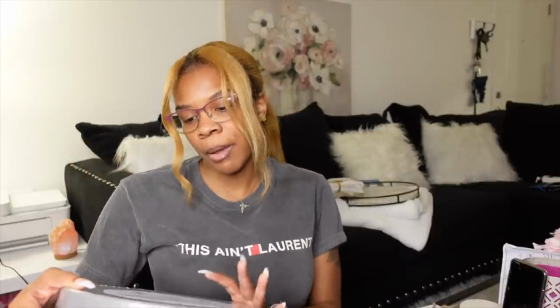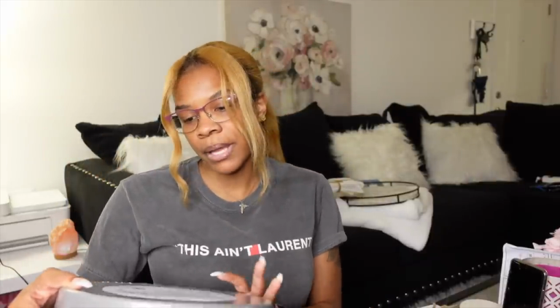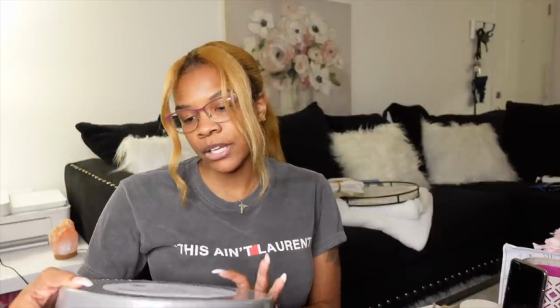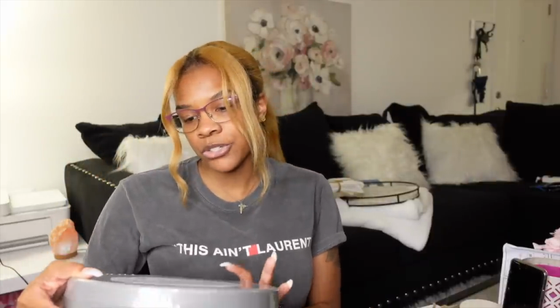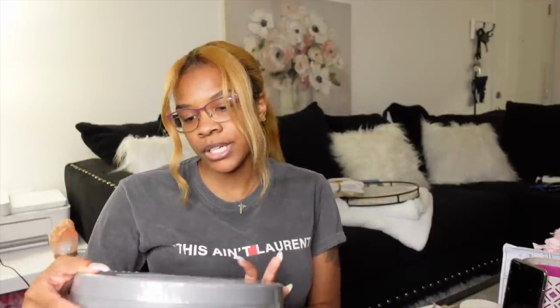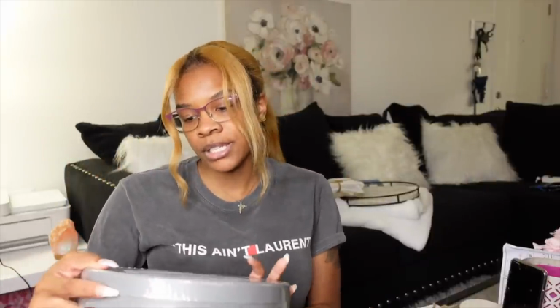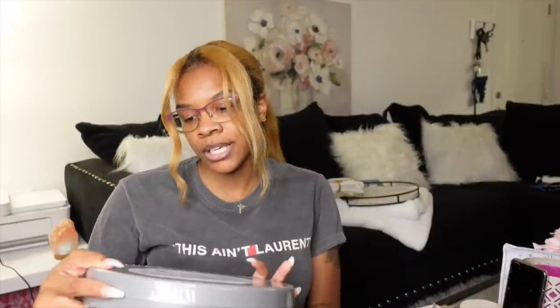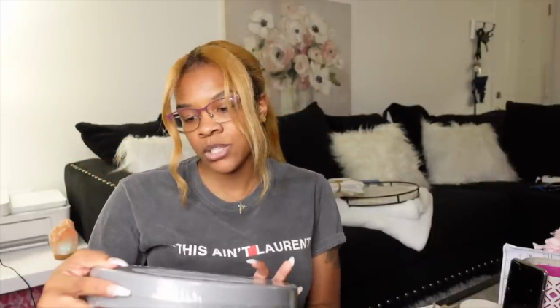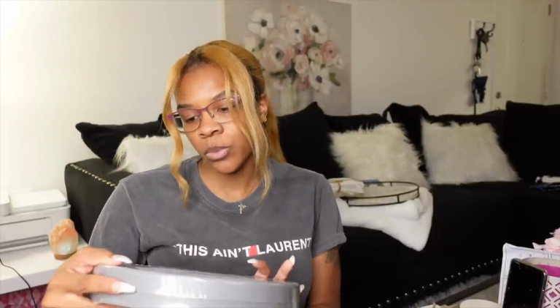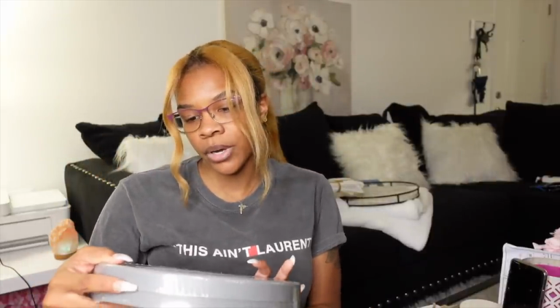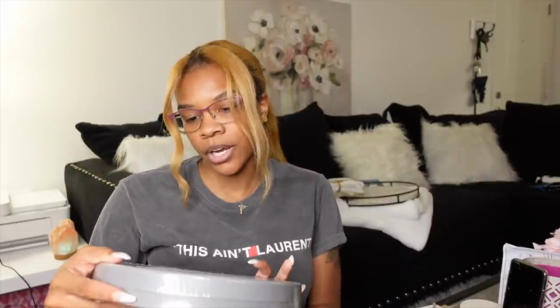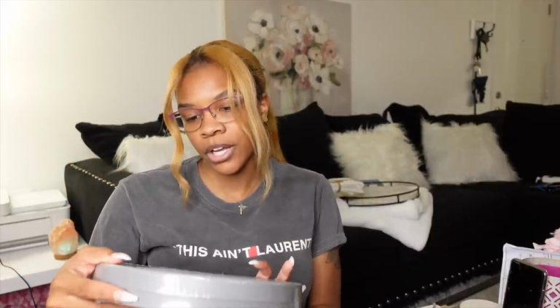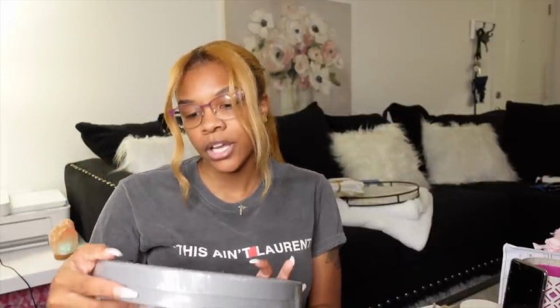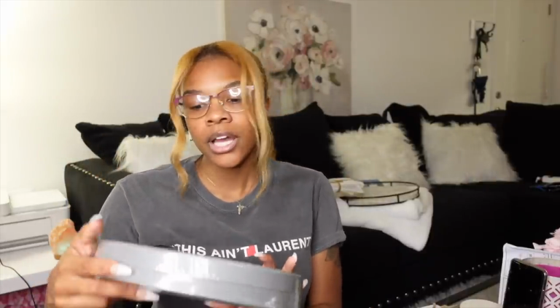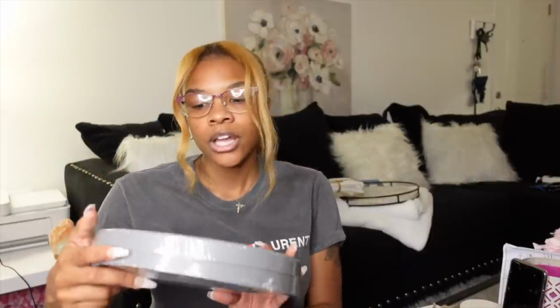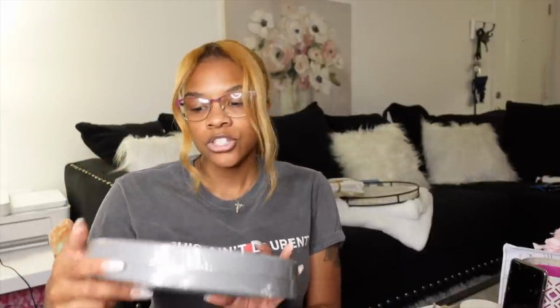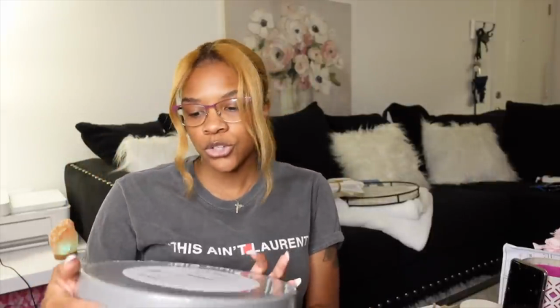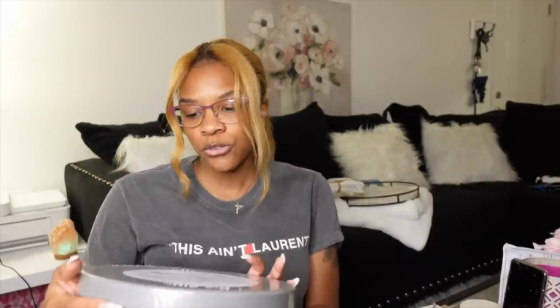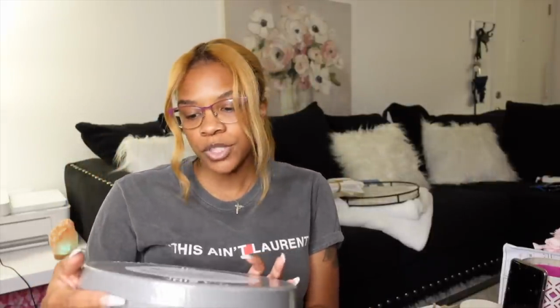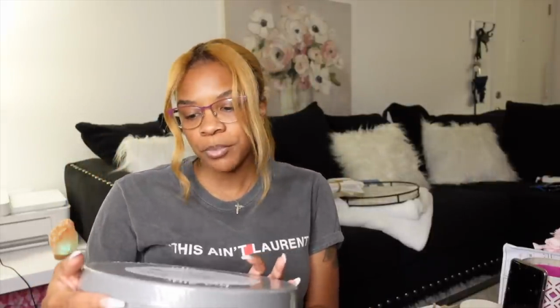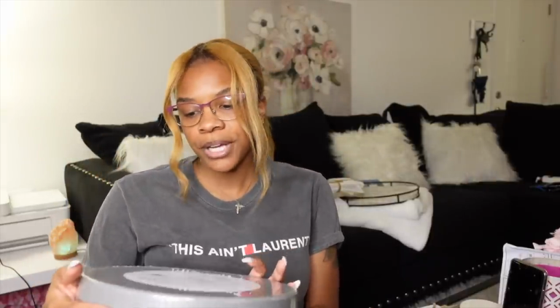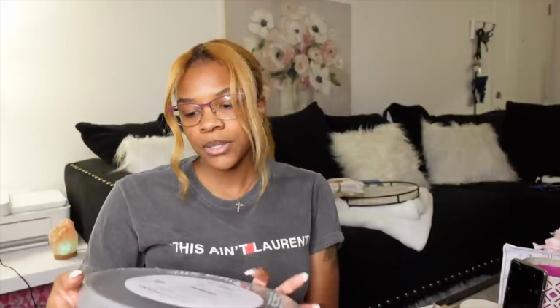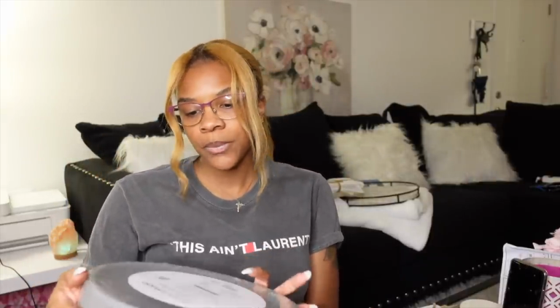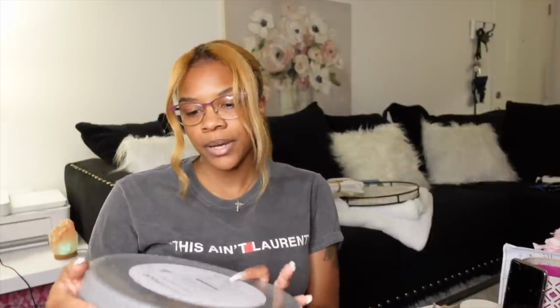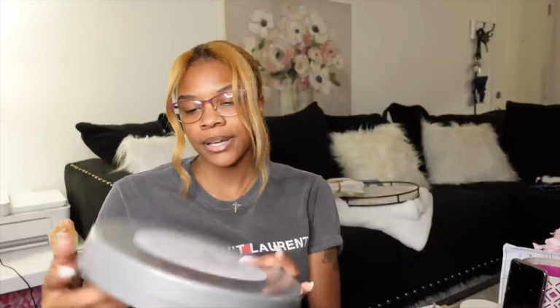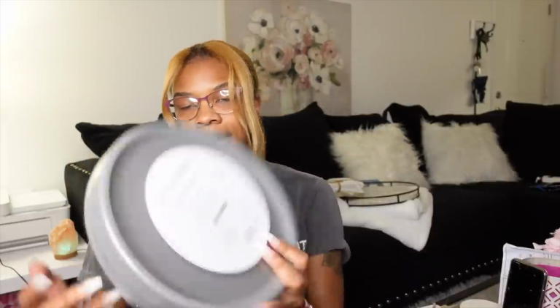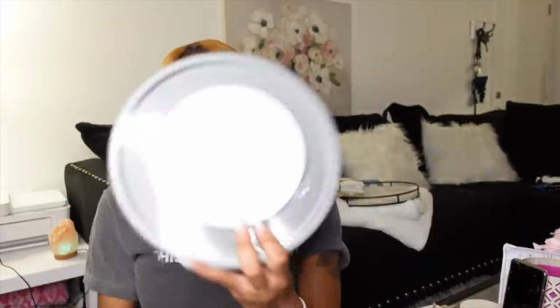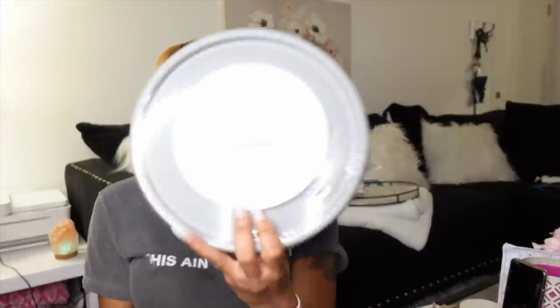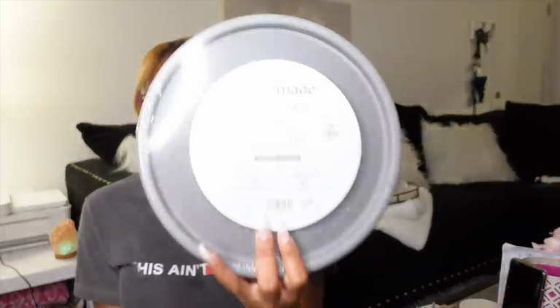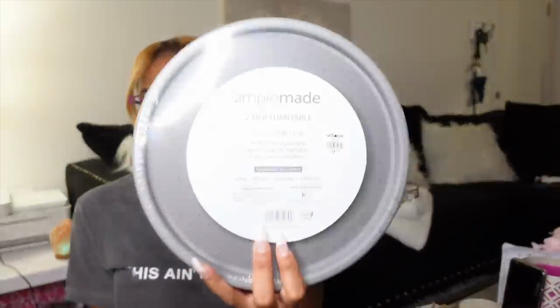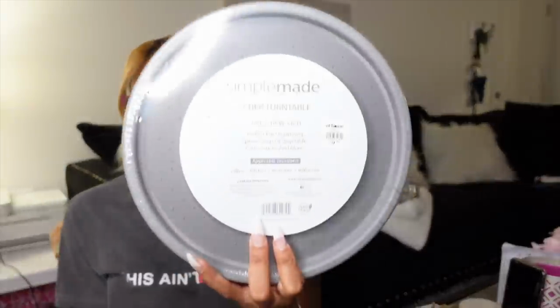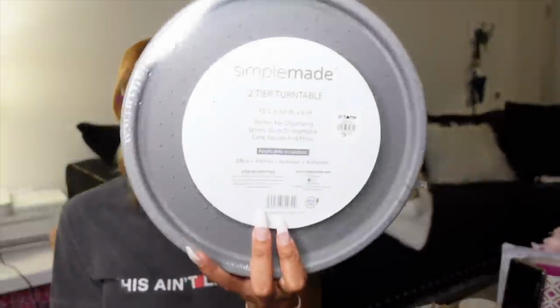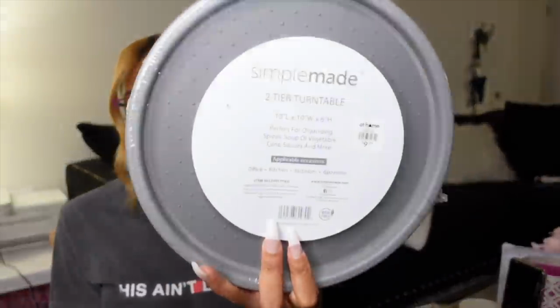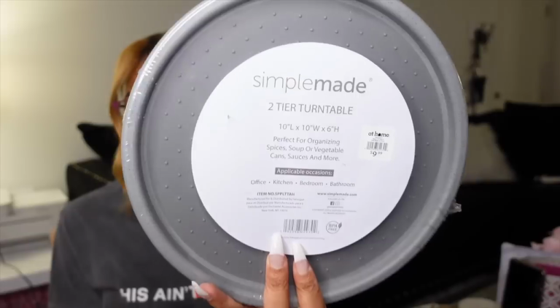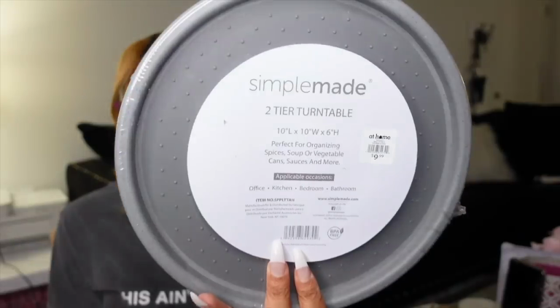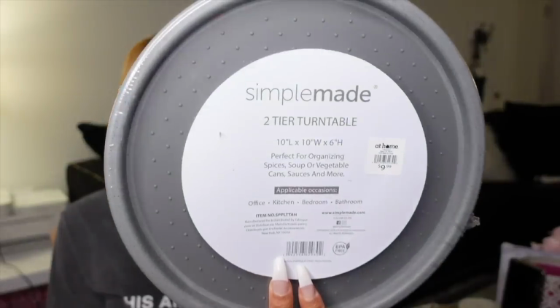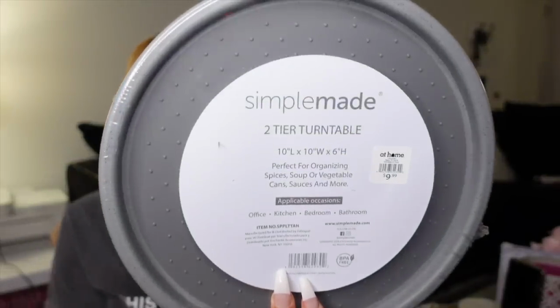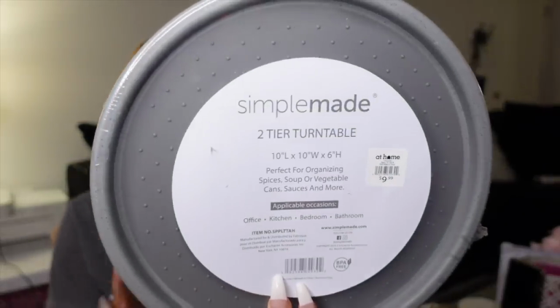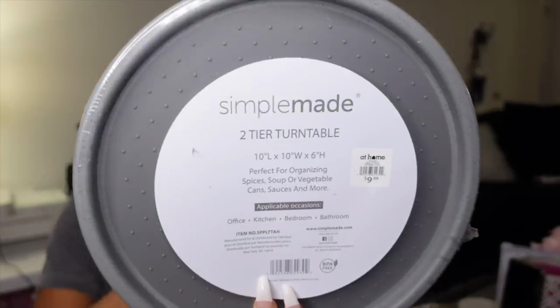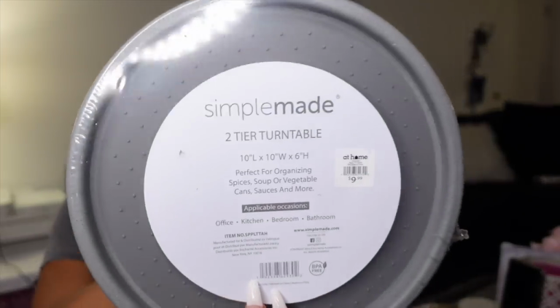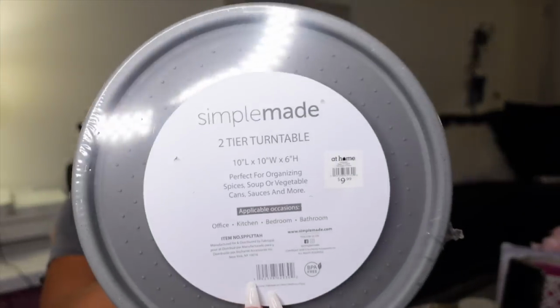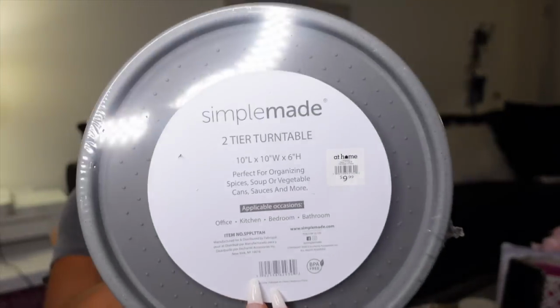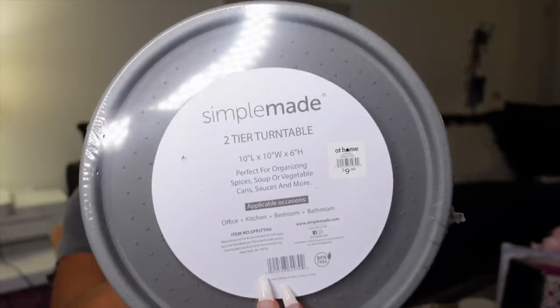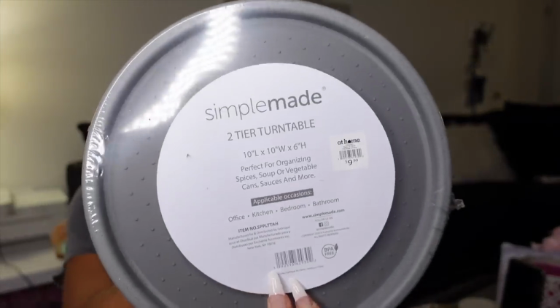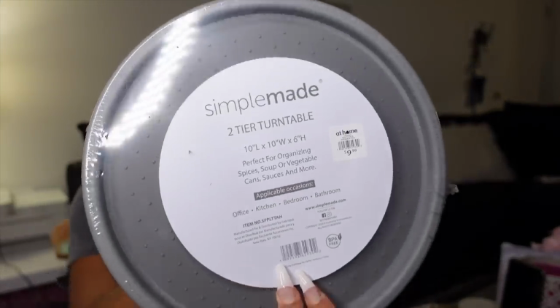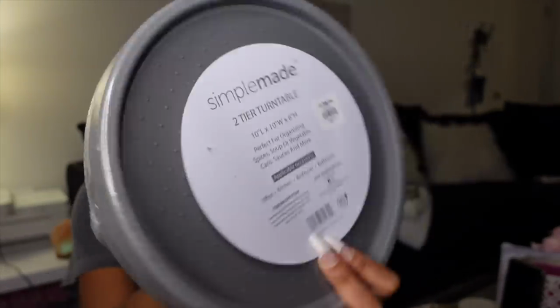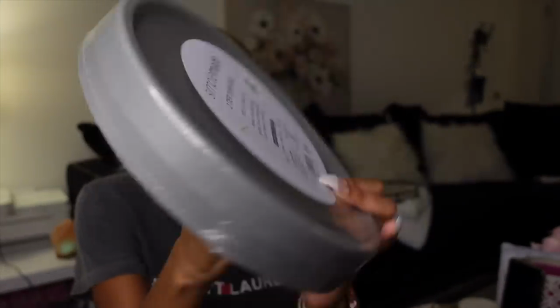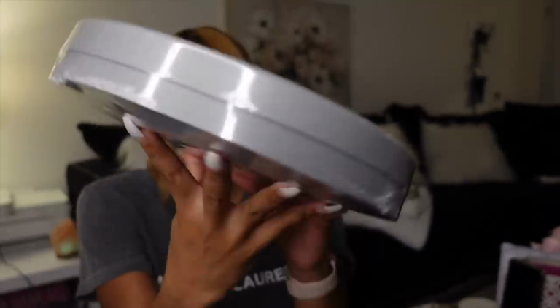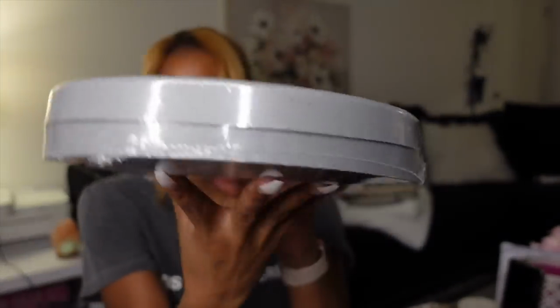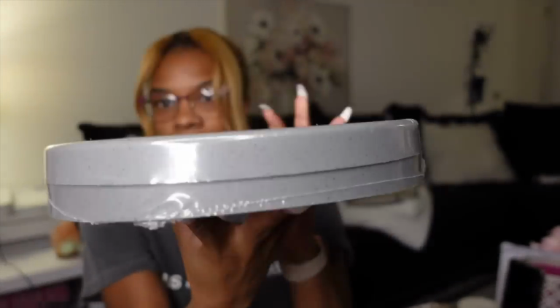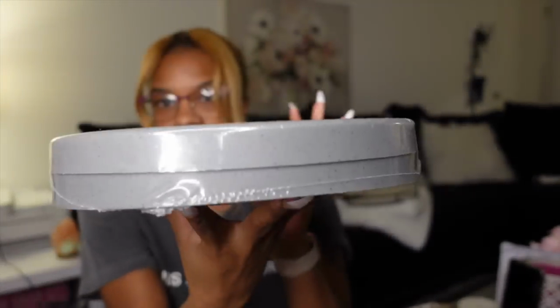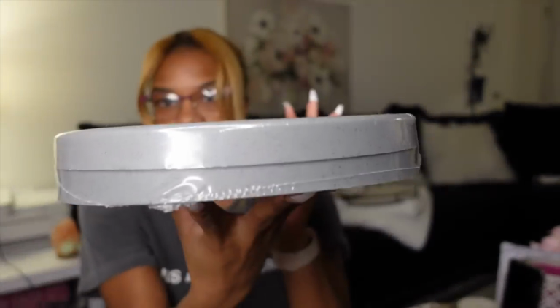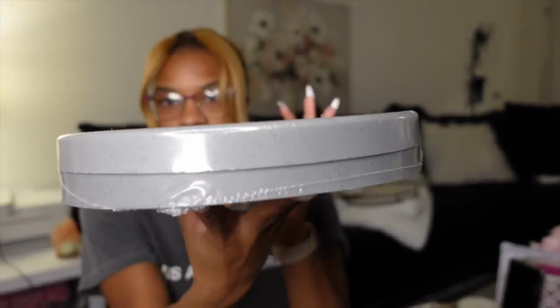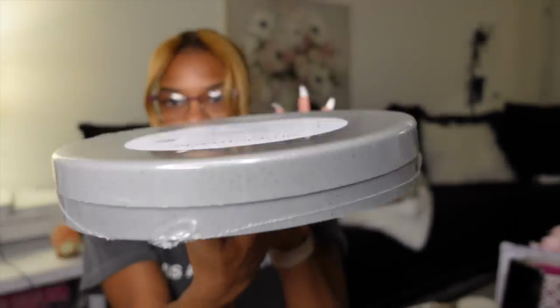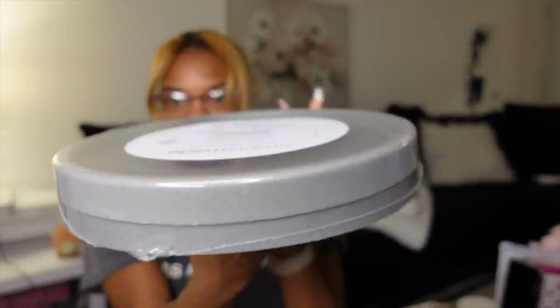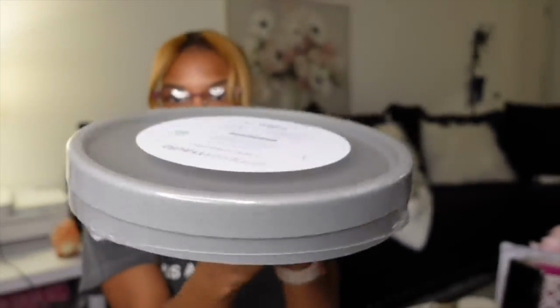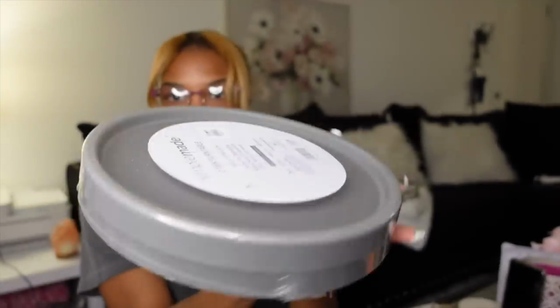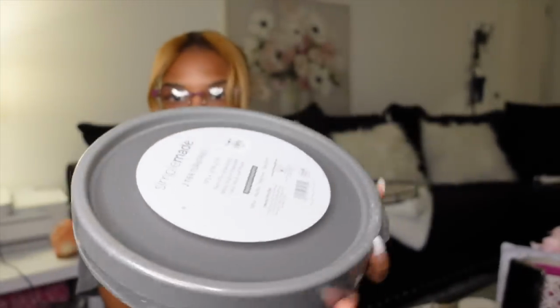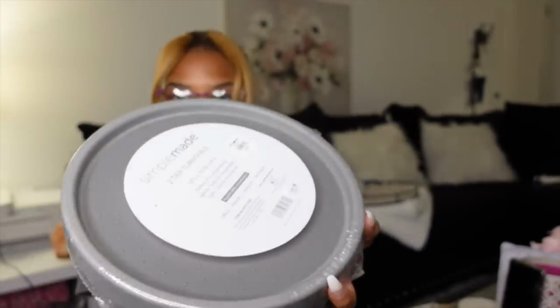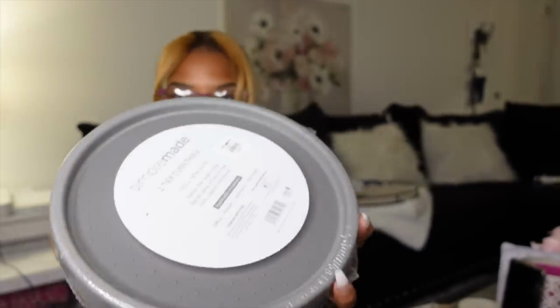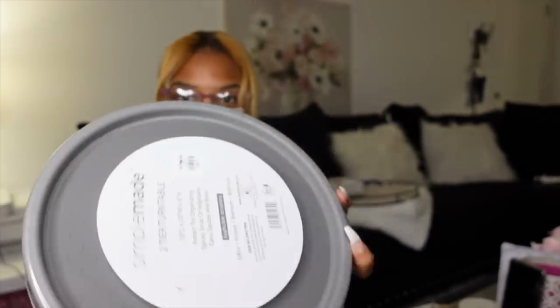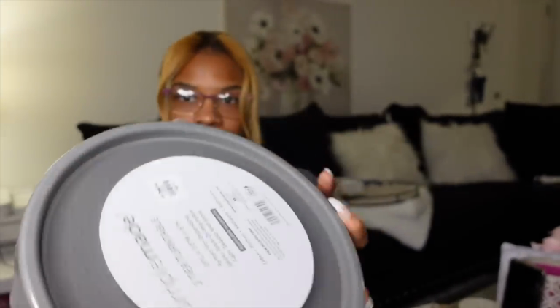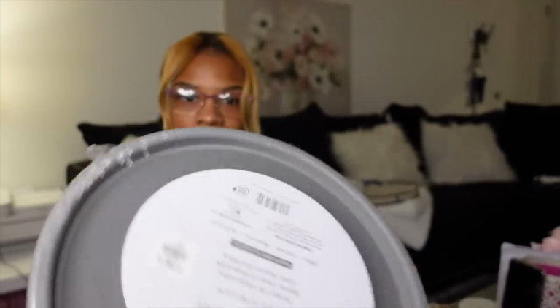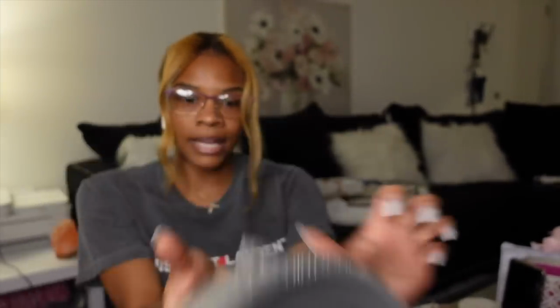The next thing I got is for my pantry — these lazy susans were two for the price of one at $9.99. Obviously great for the kitchen.